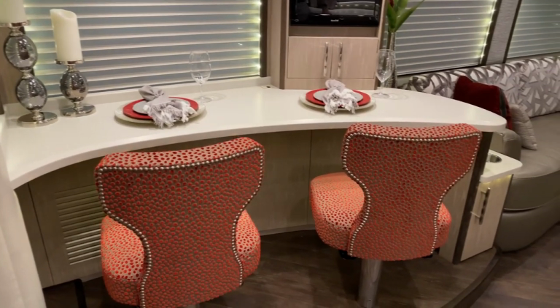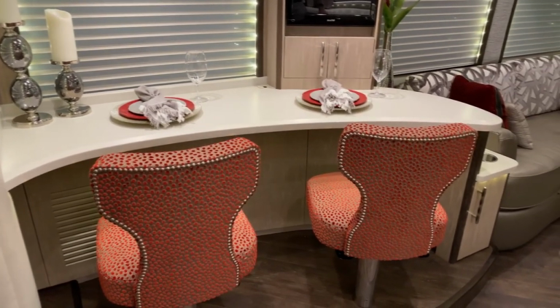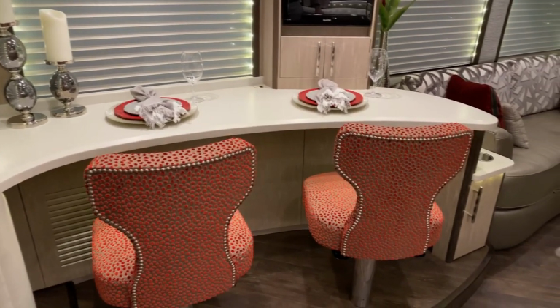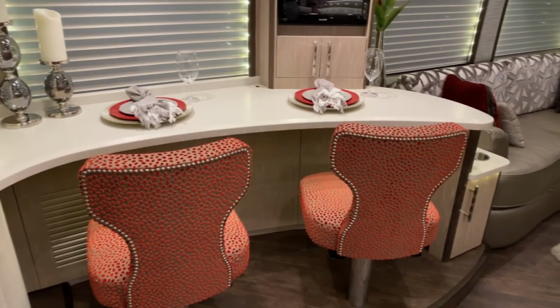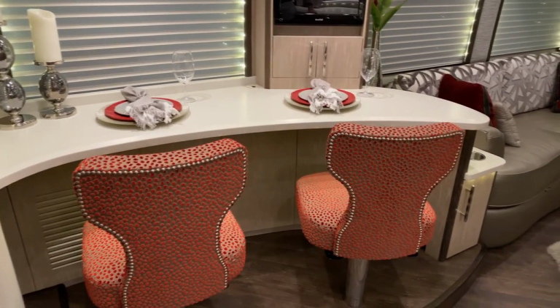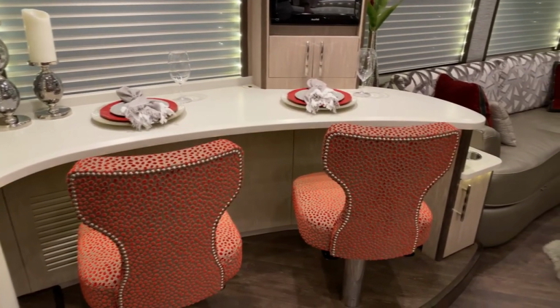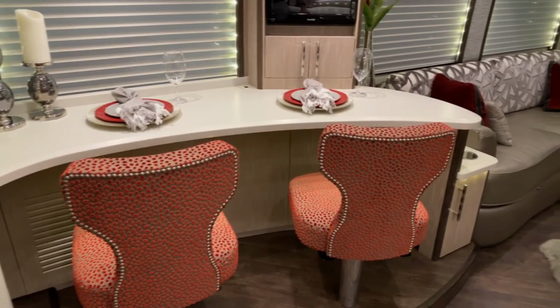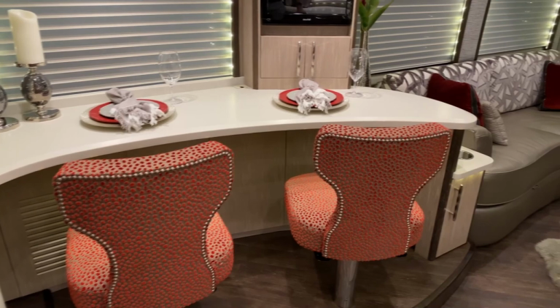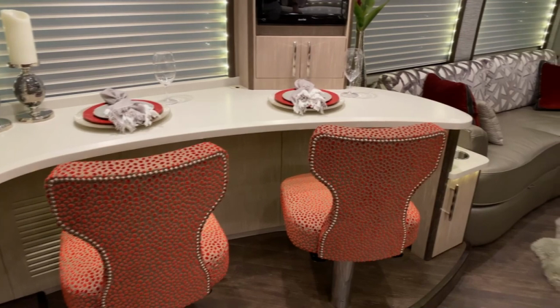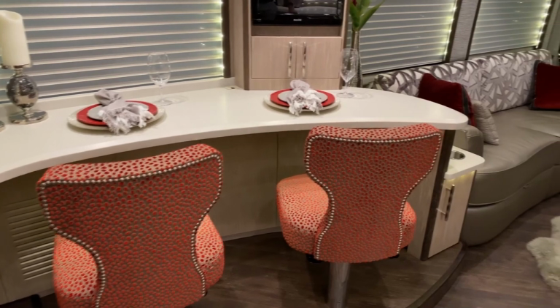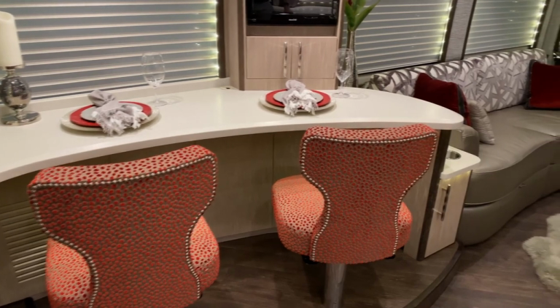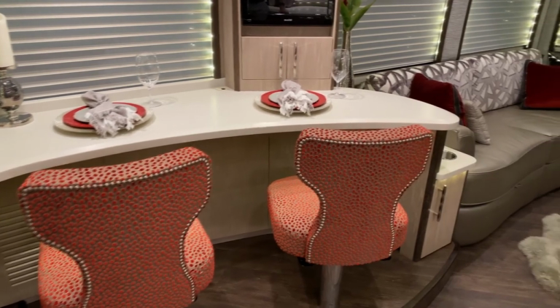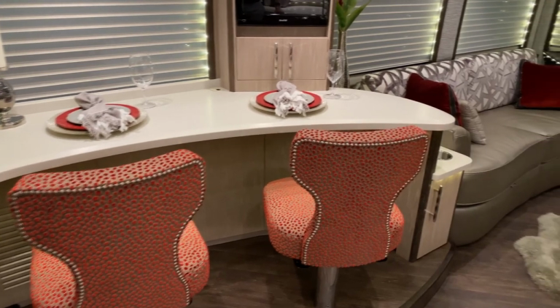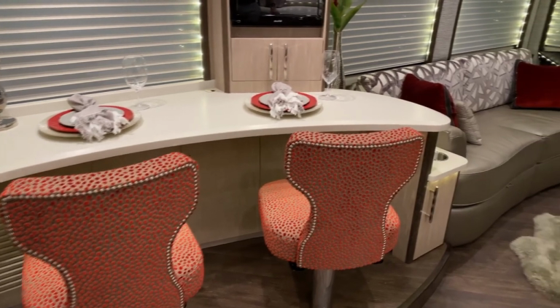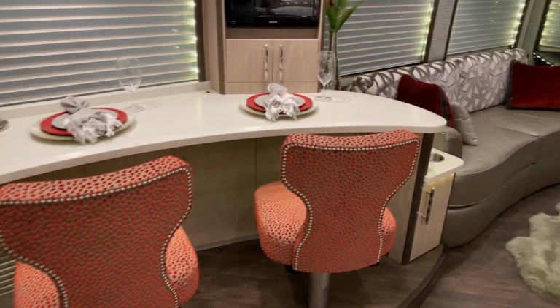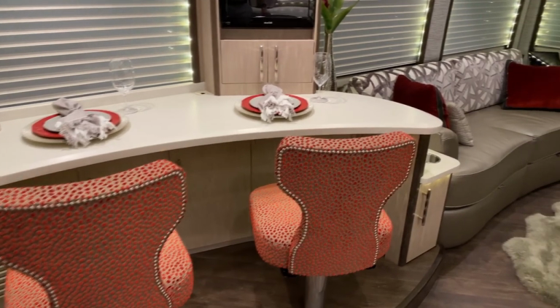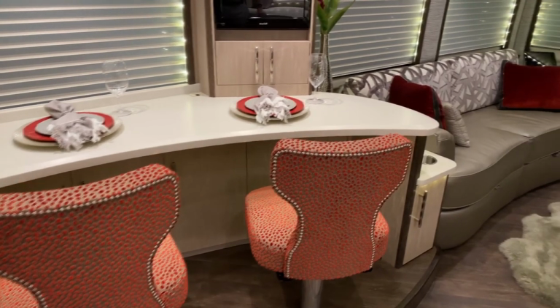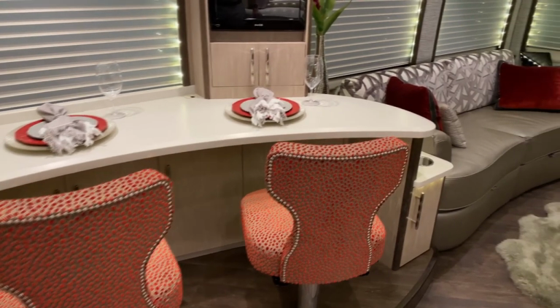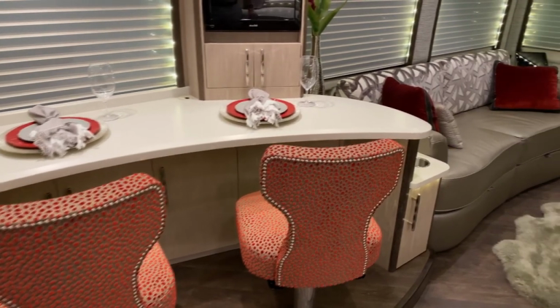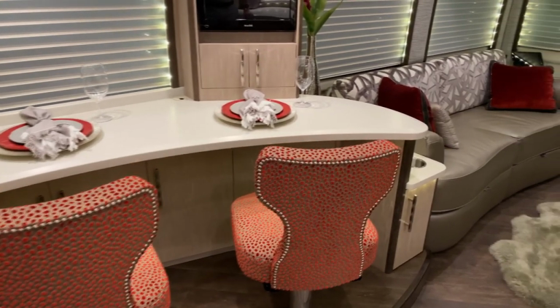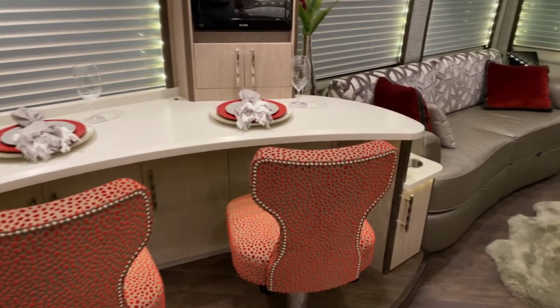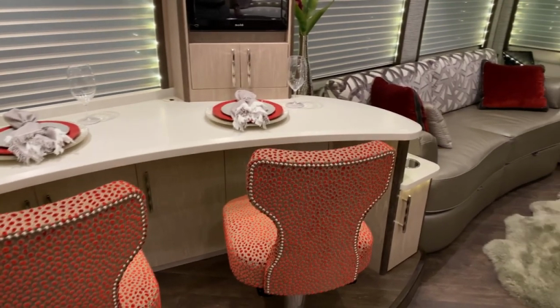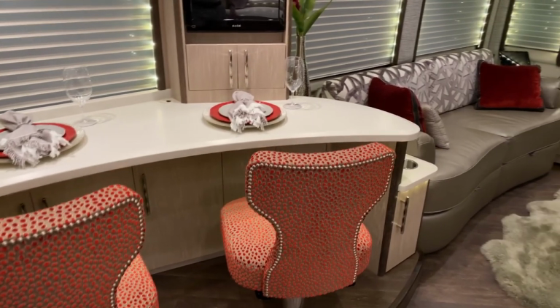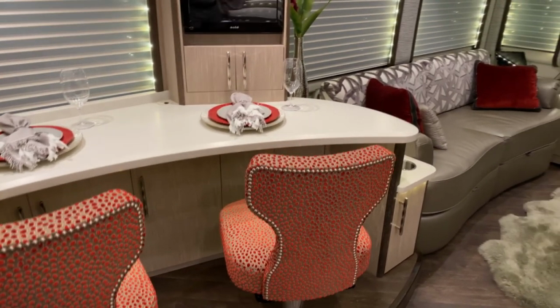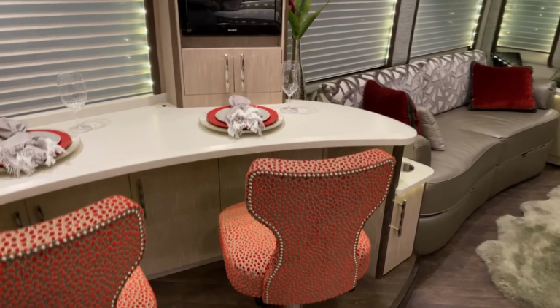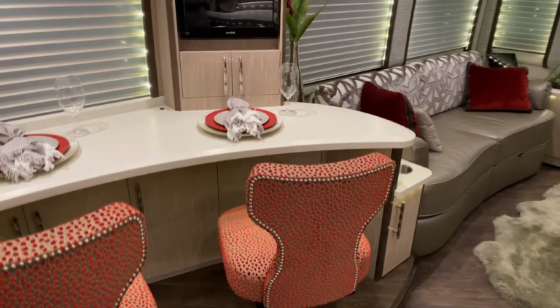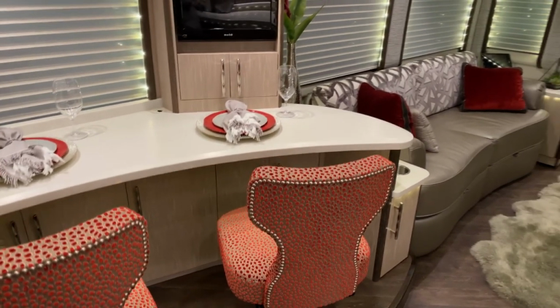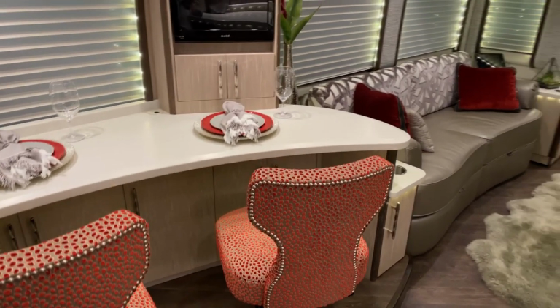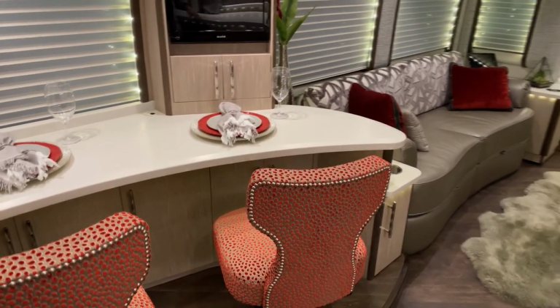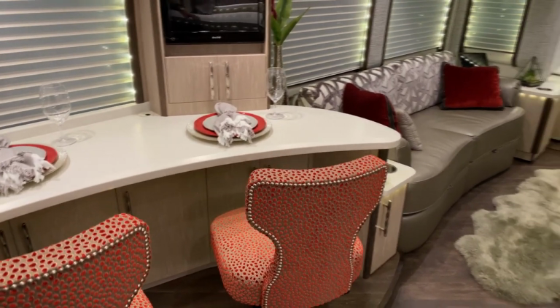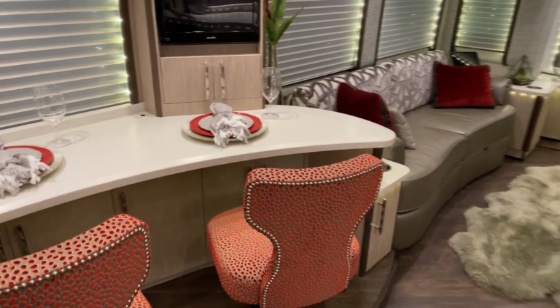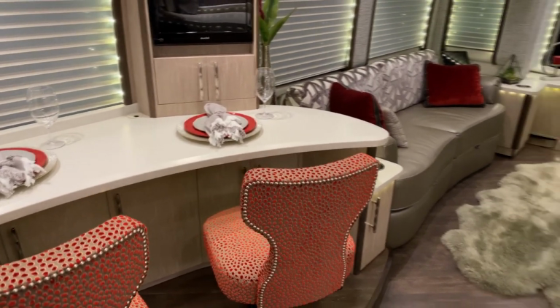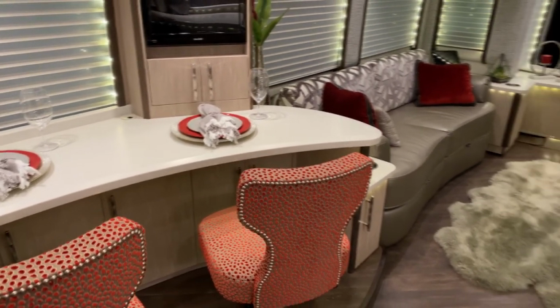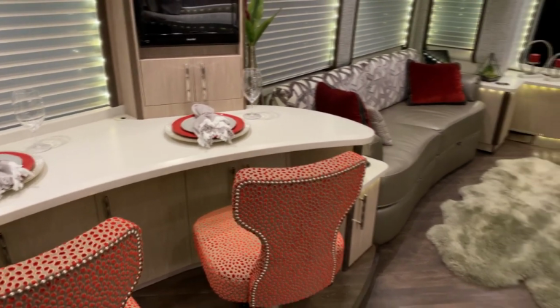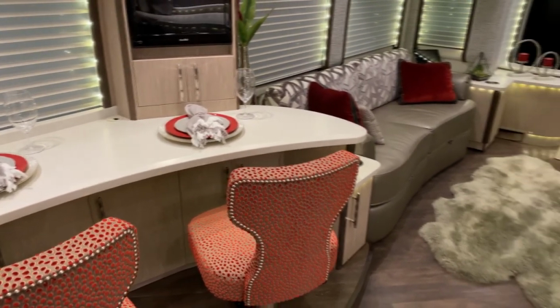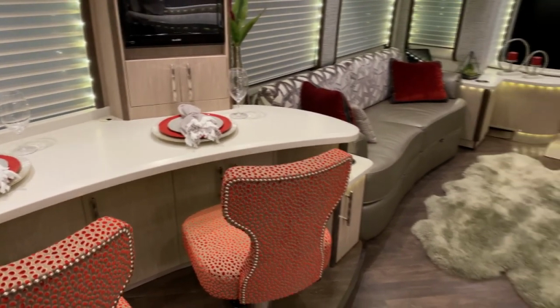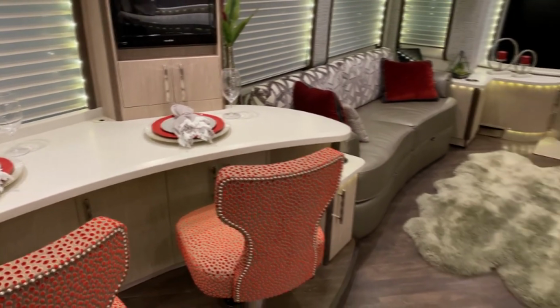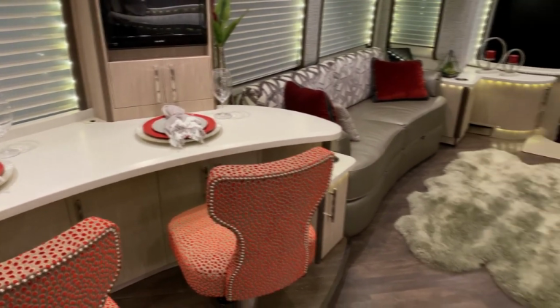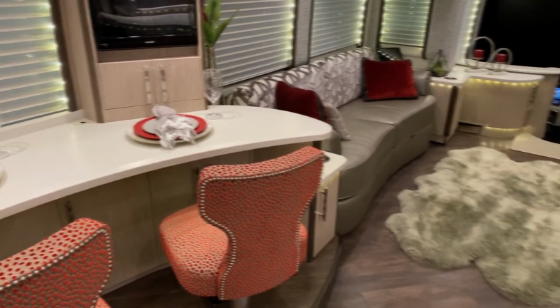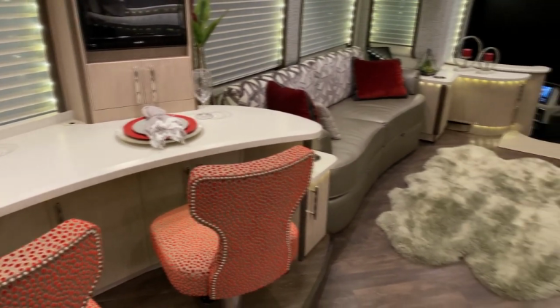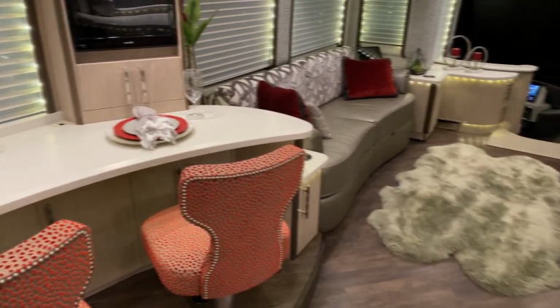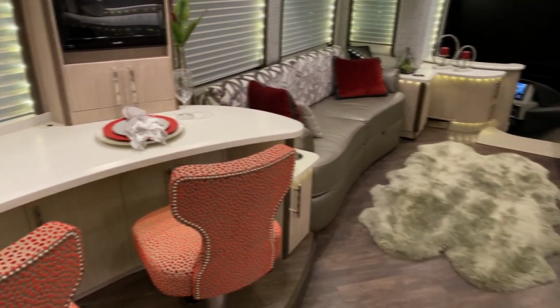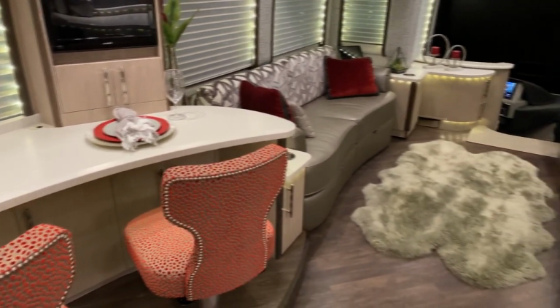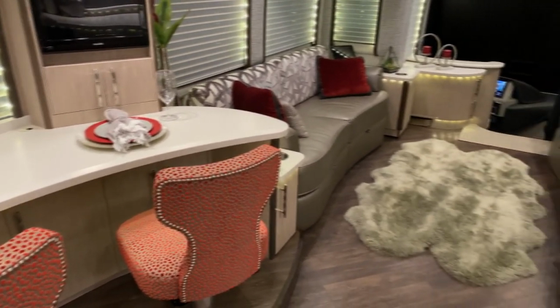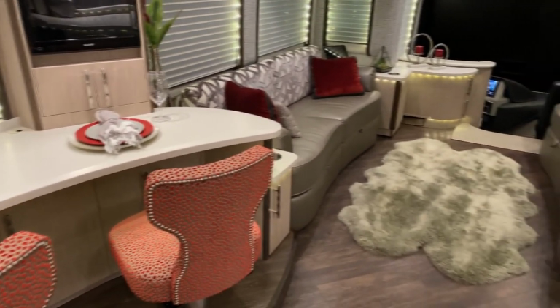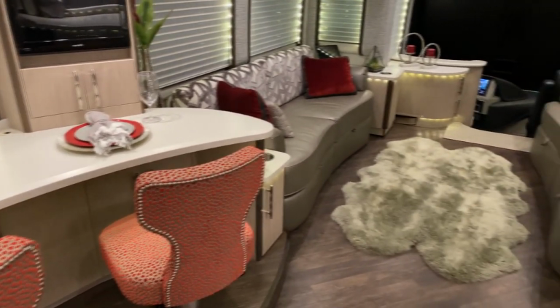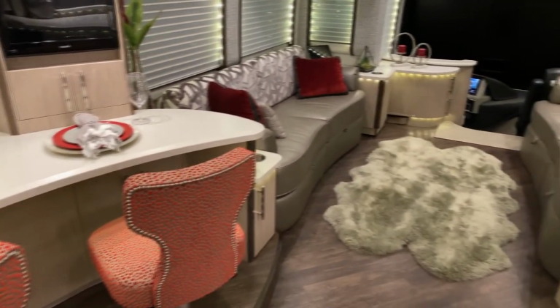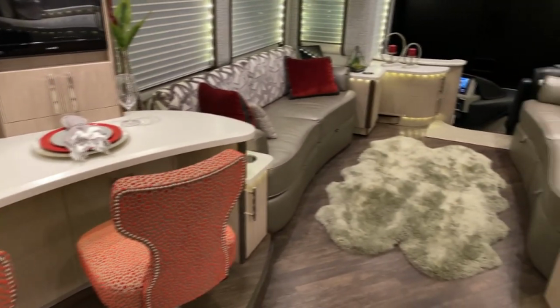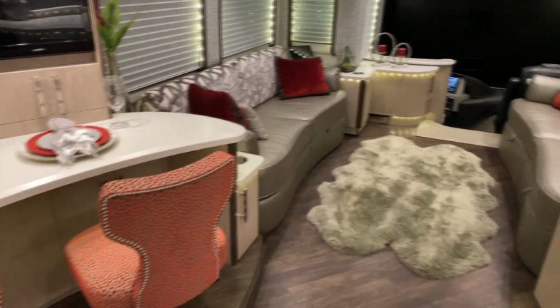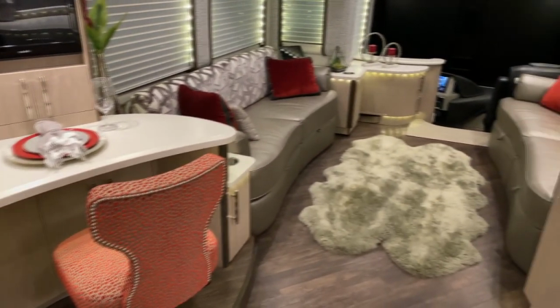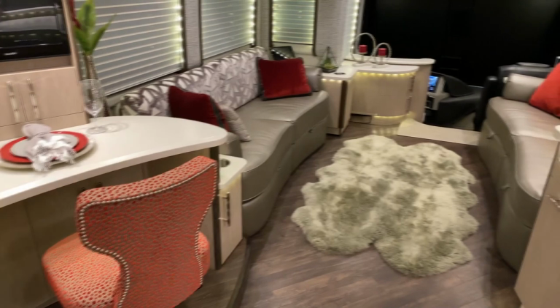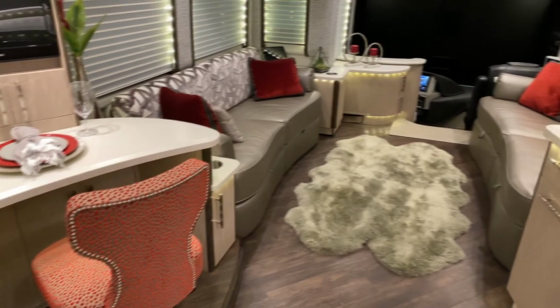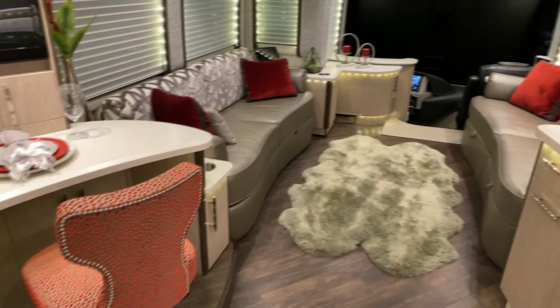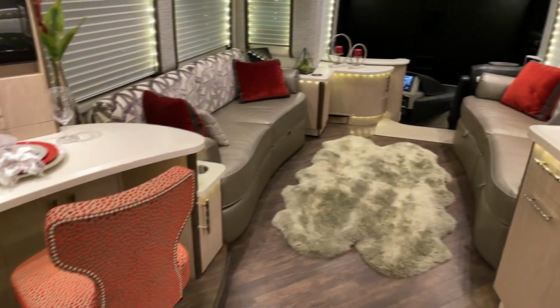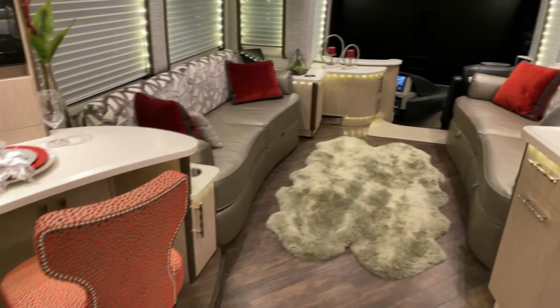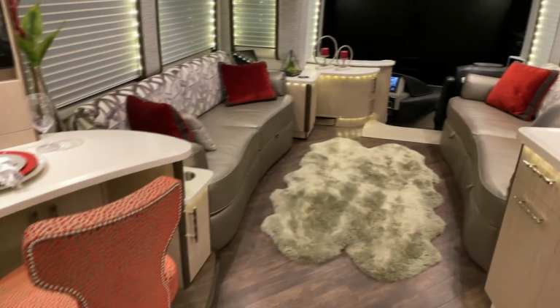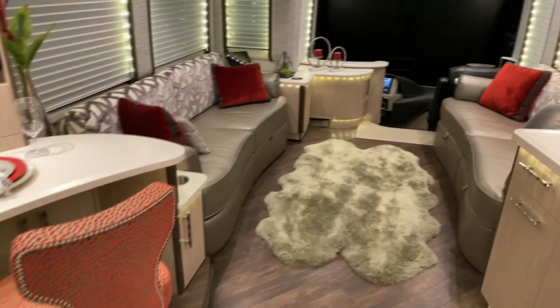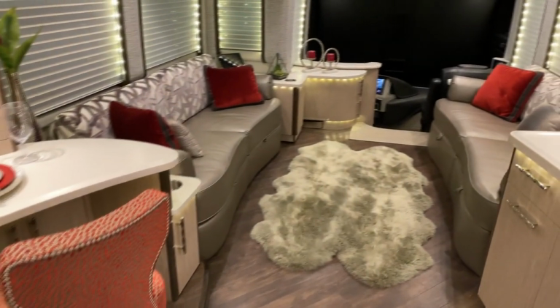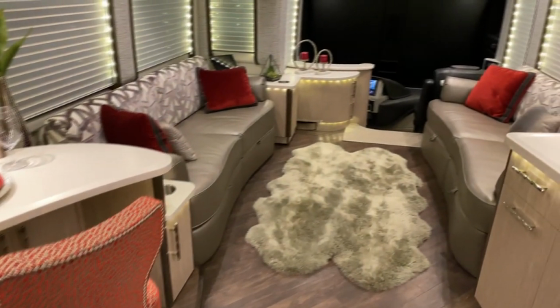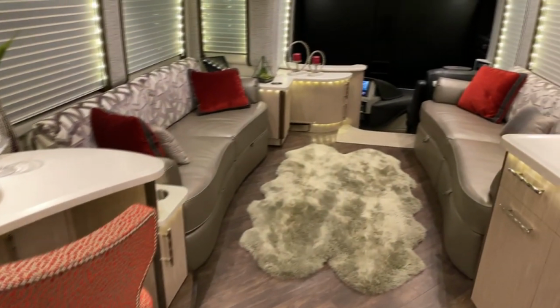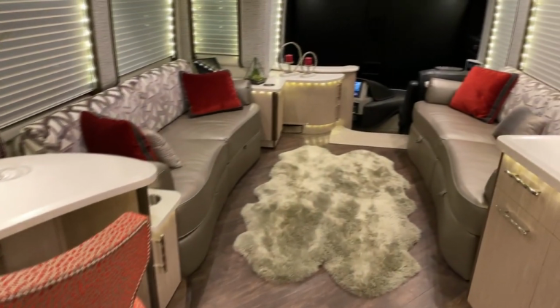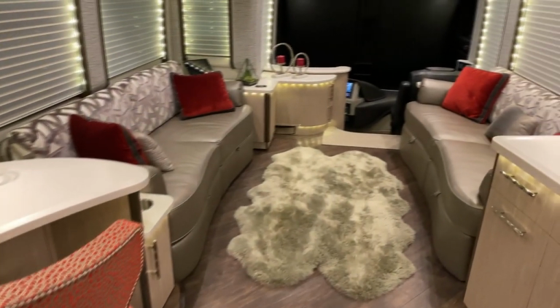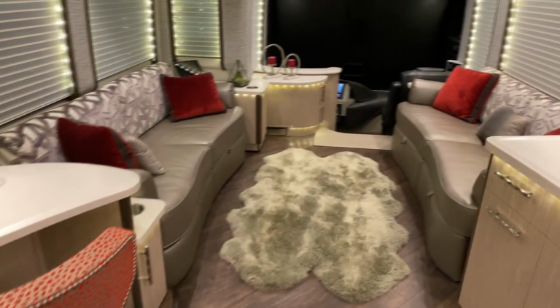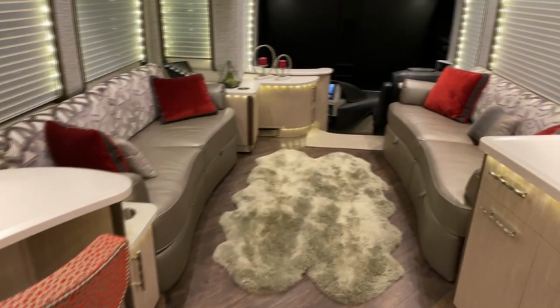The bar stools do slide back and forth. There's a lever on the side so that you can slide them in and out for more room.